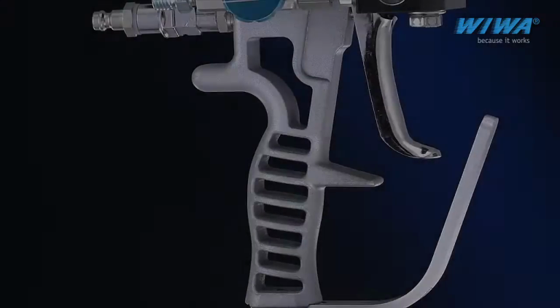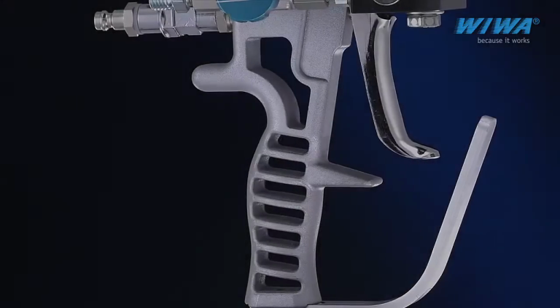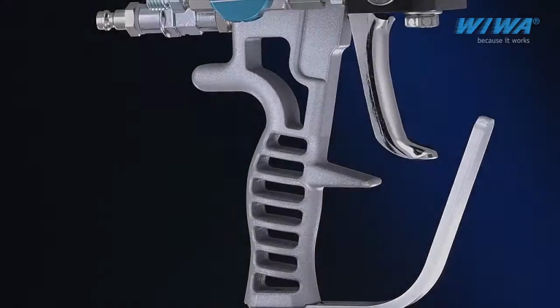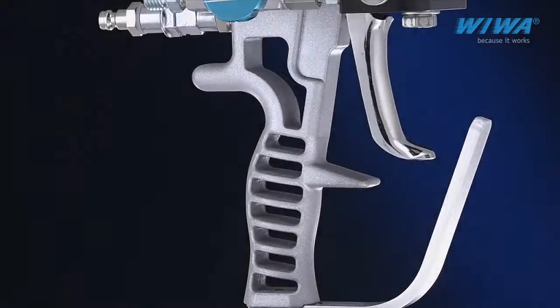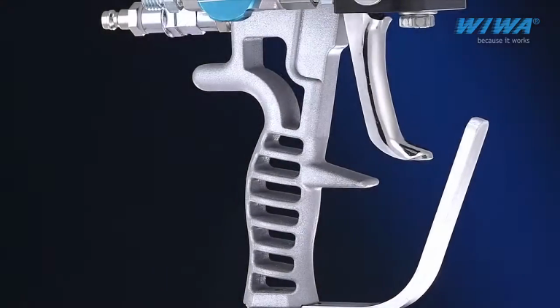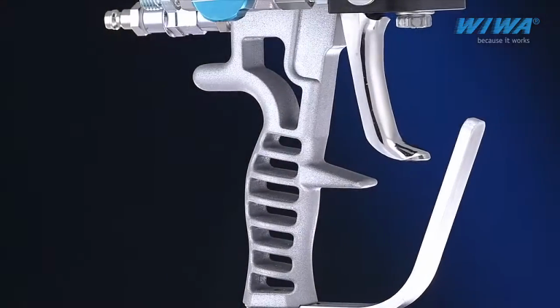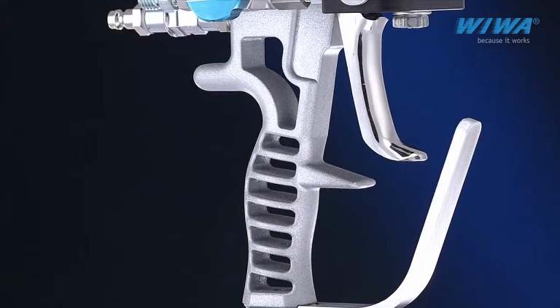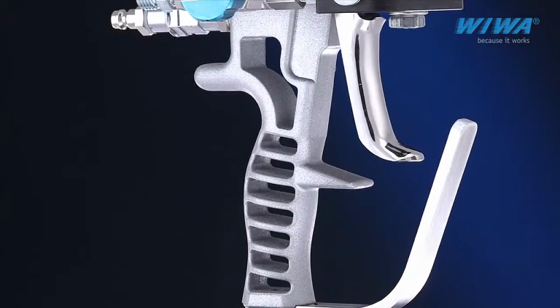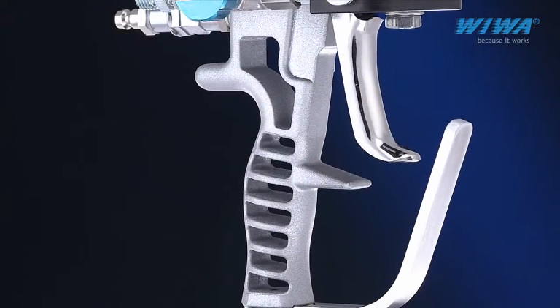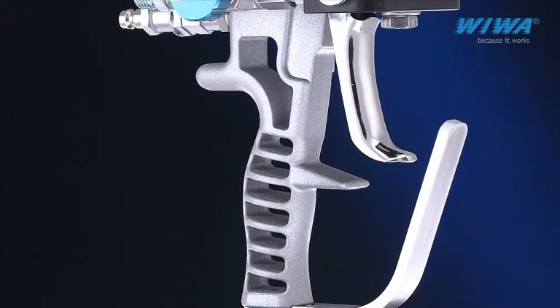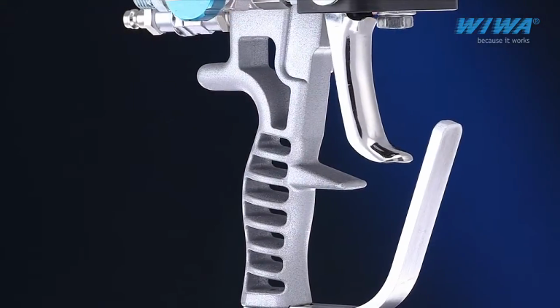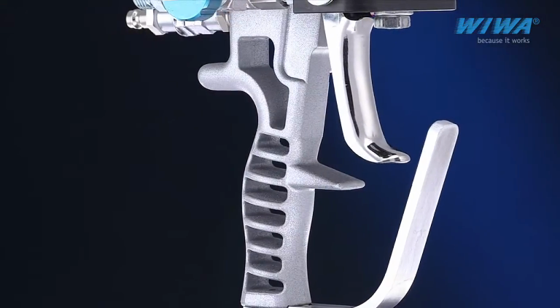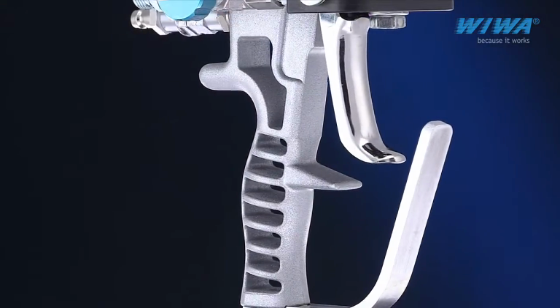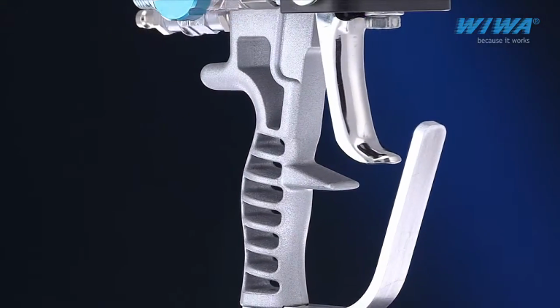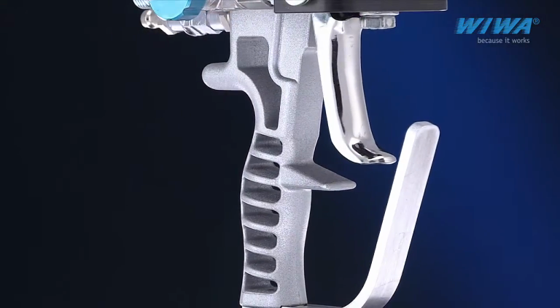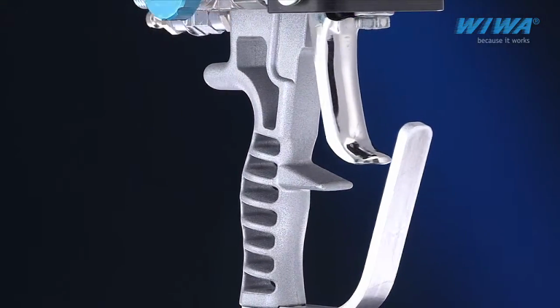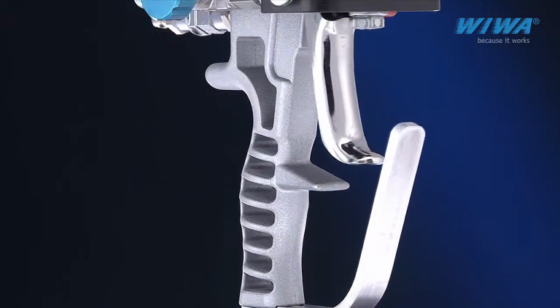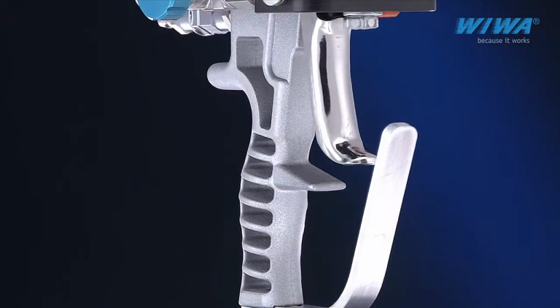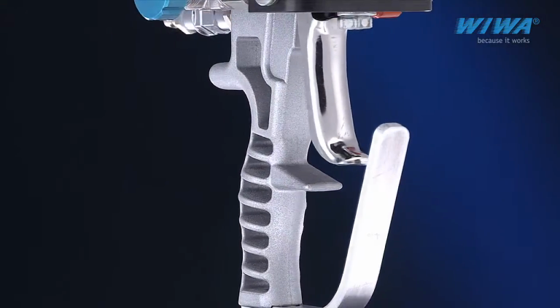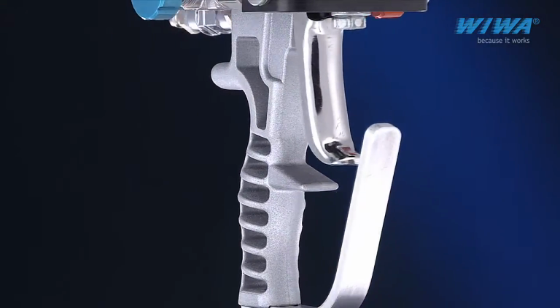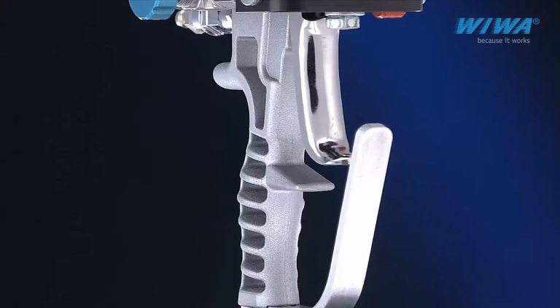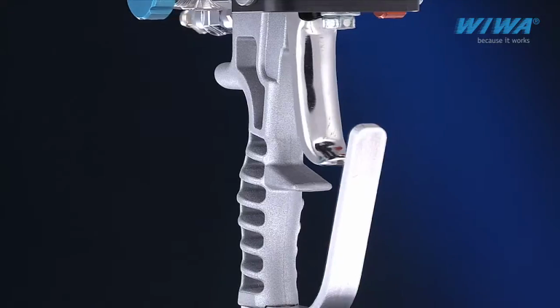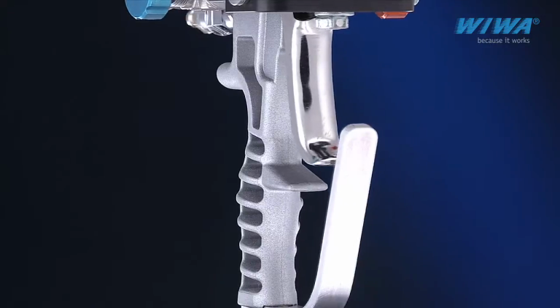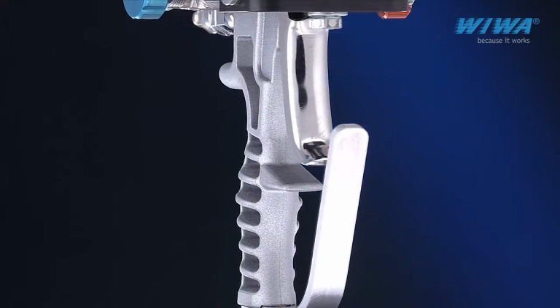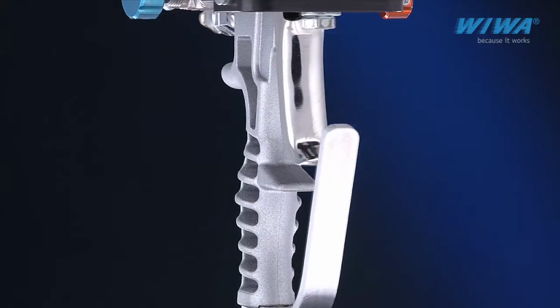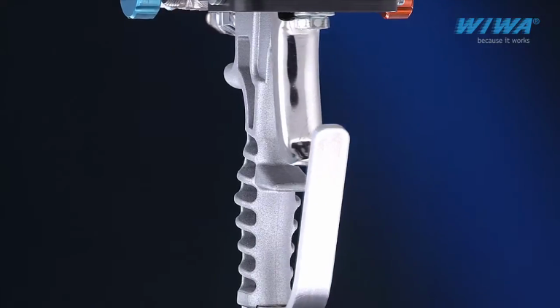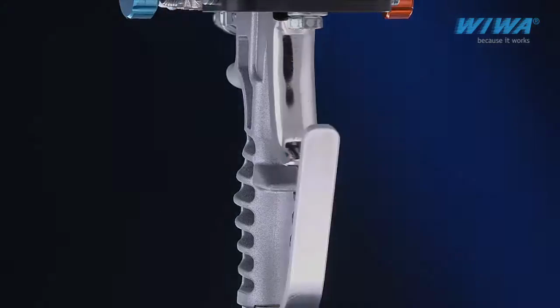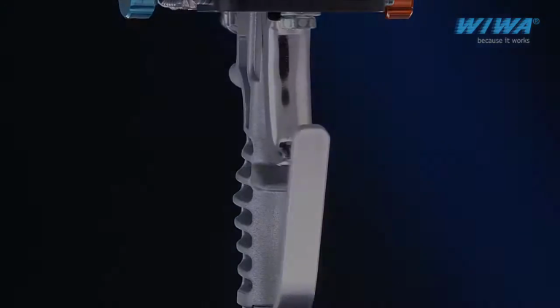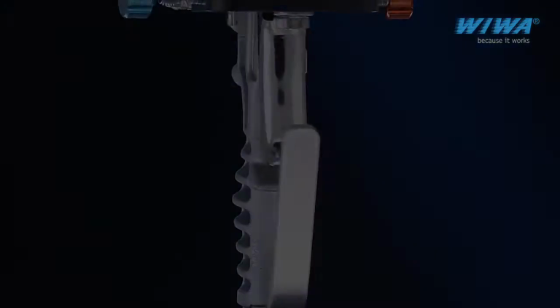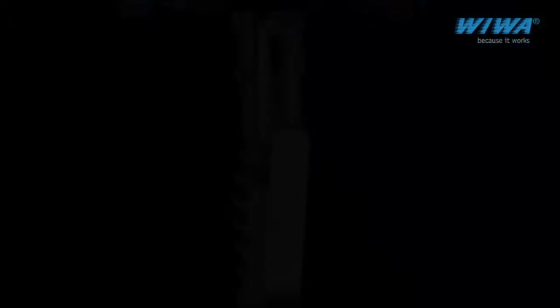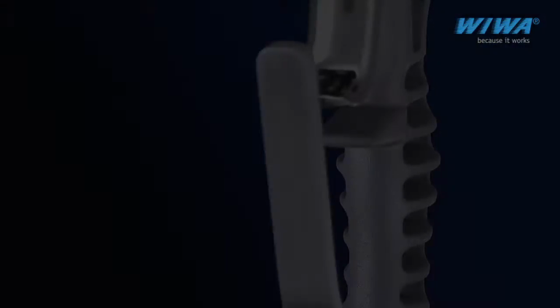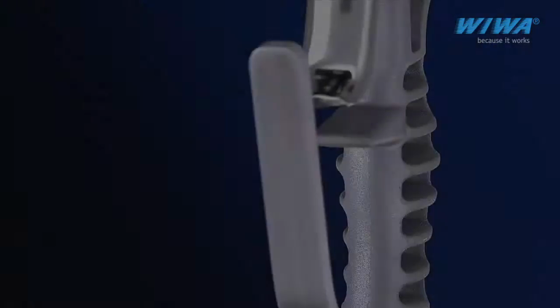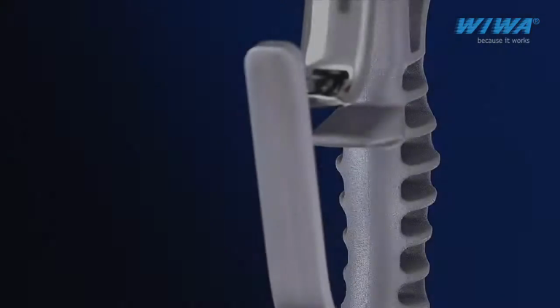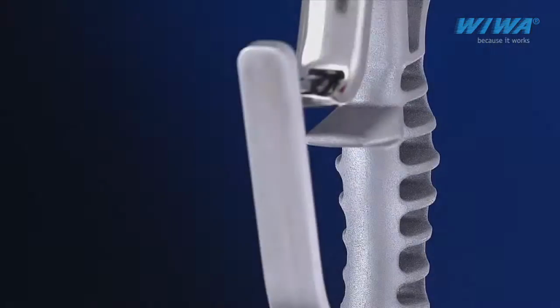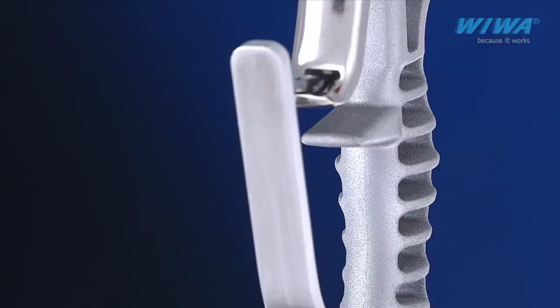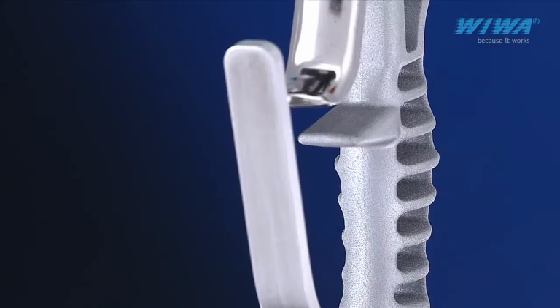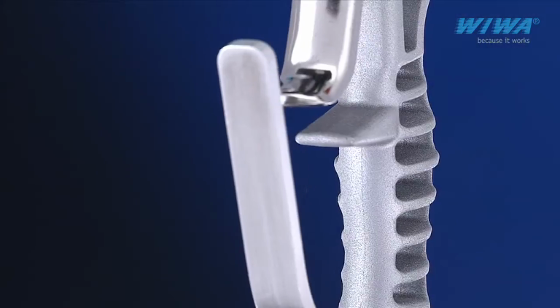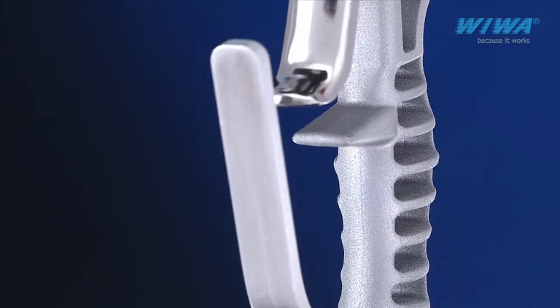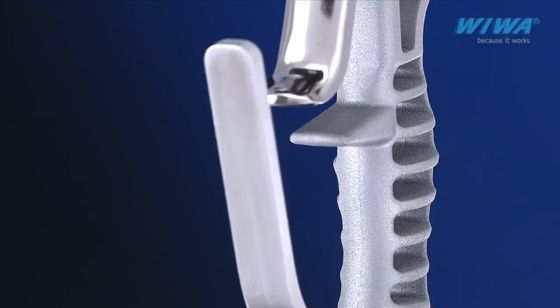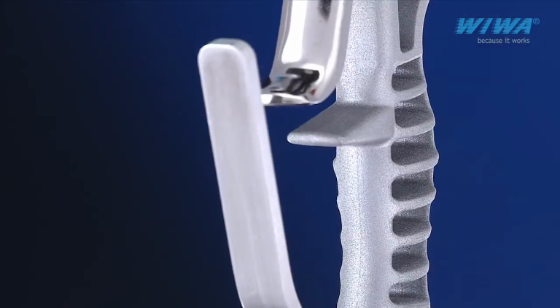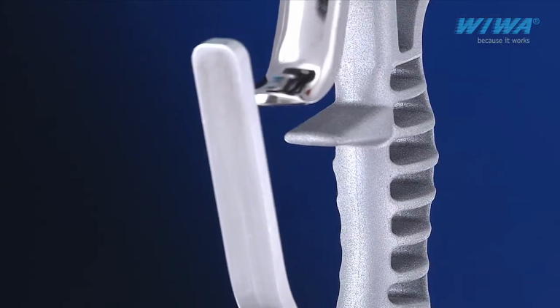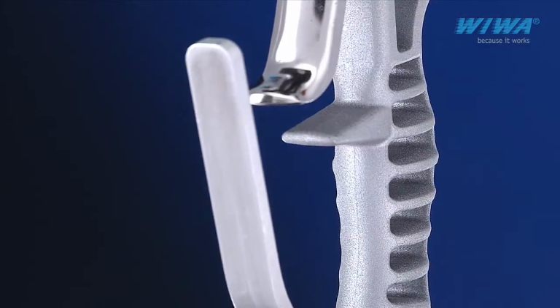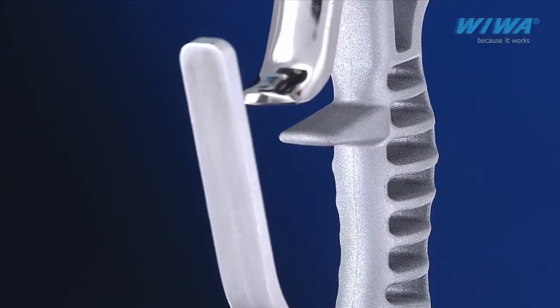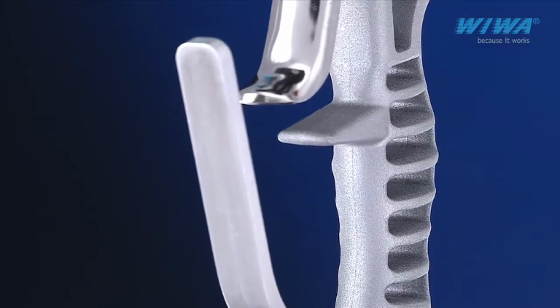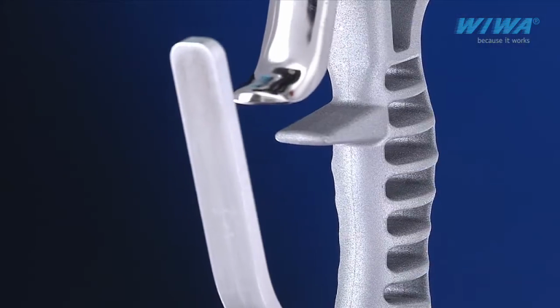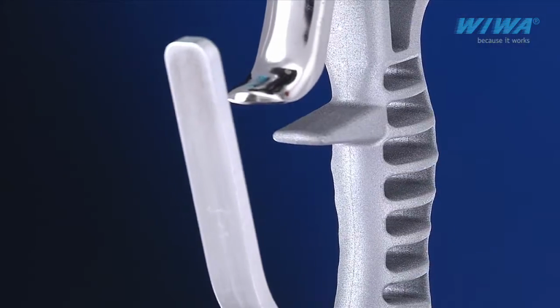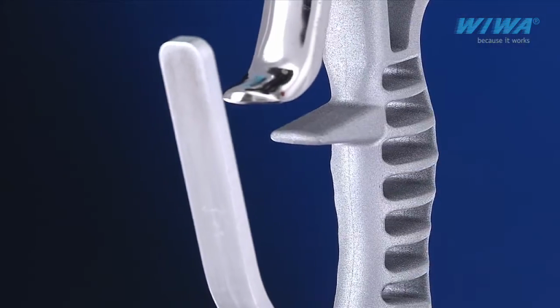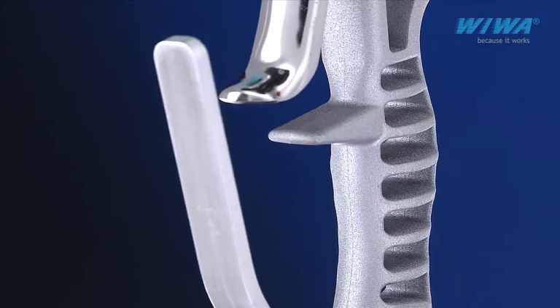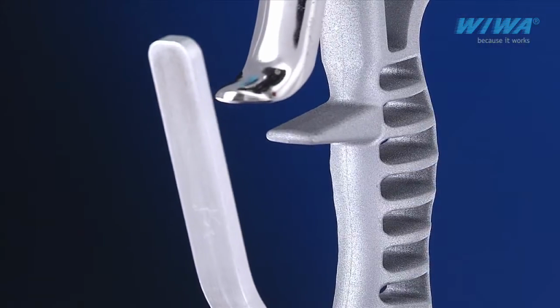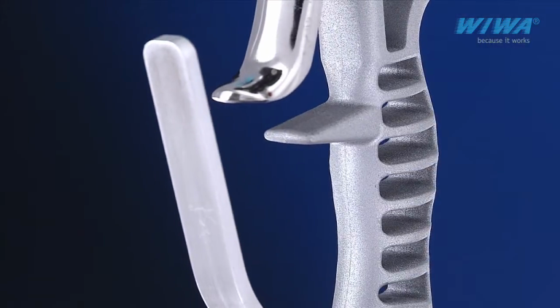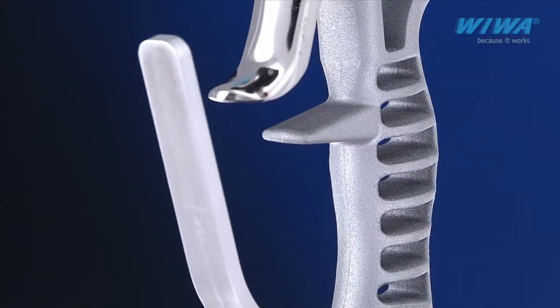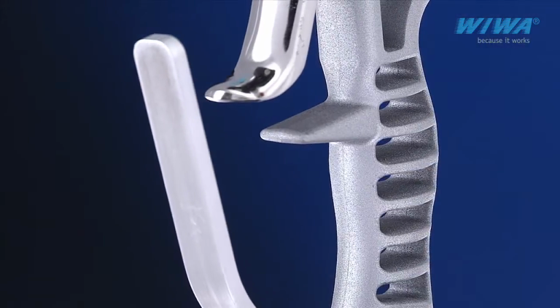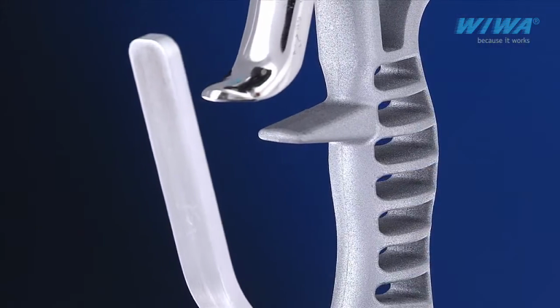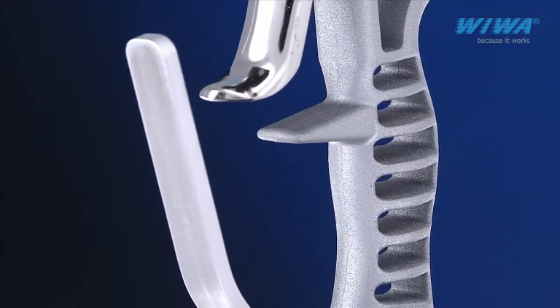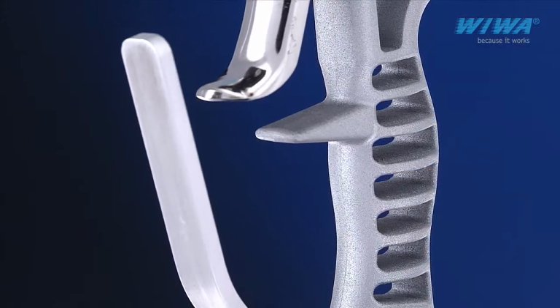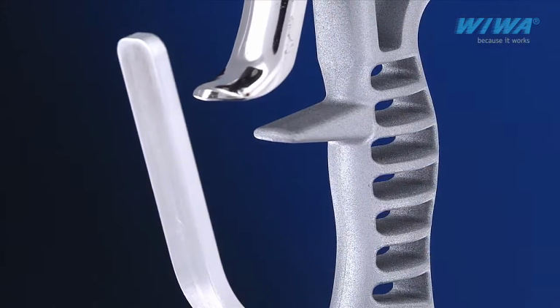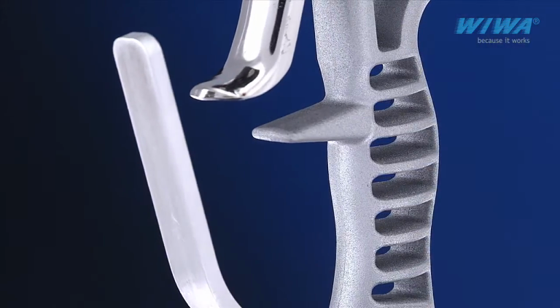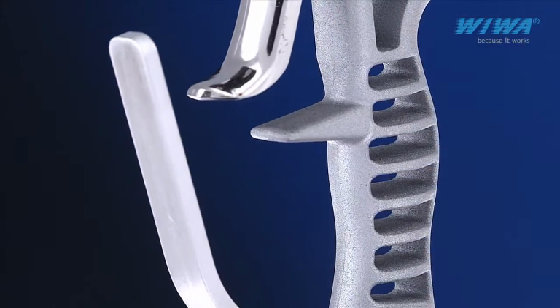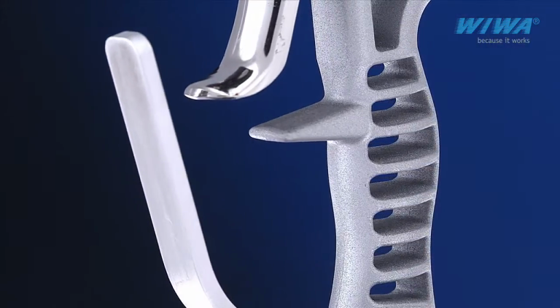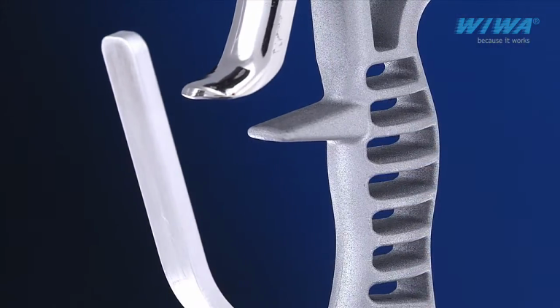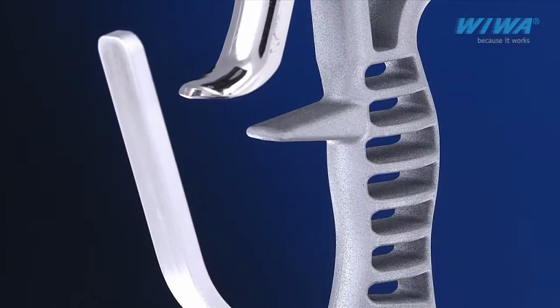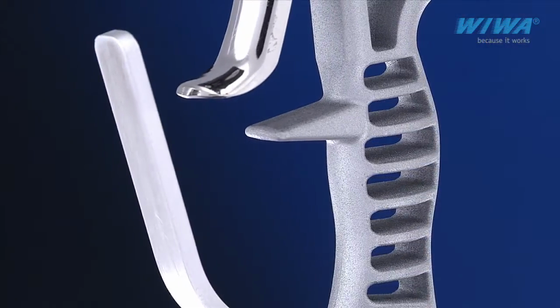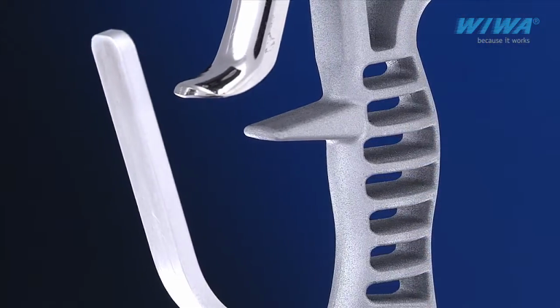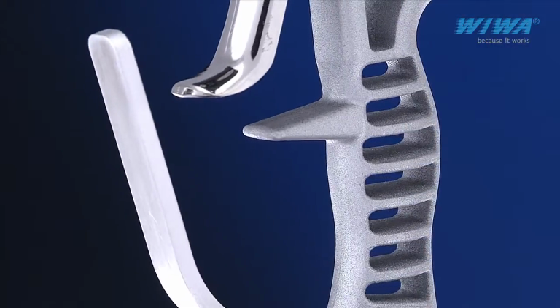Feel the difference. The ergonomic design of the handle provides maximum comfort and control for the sprayer.